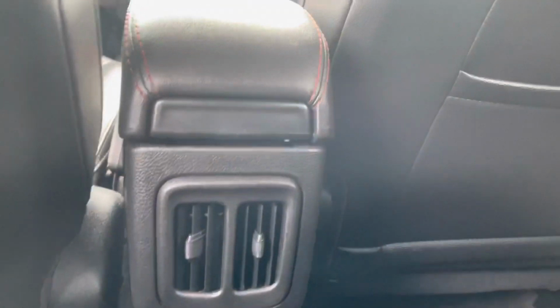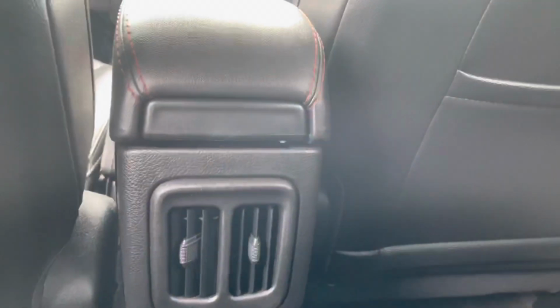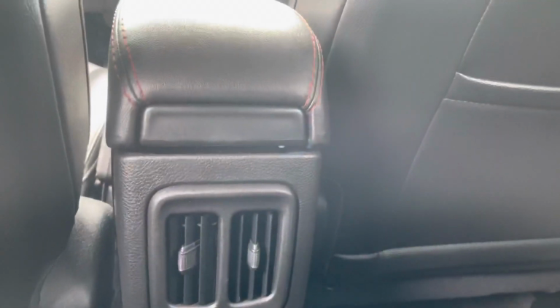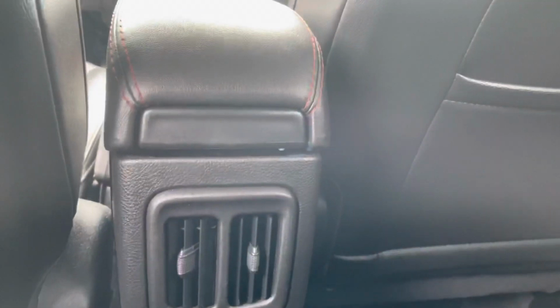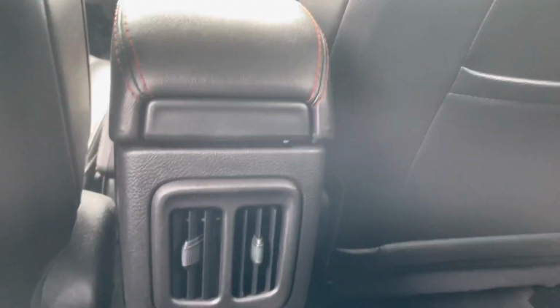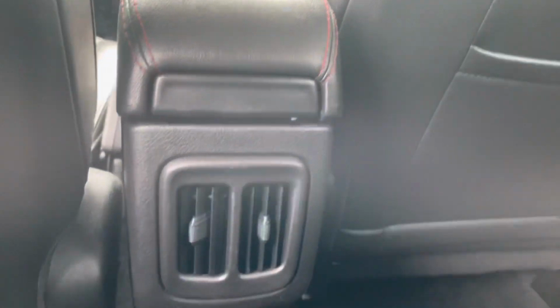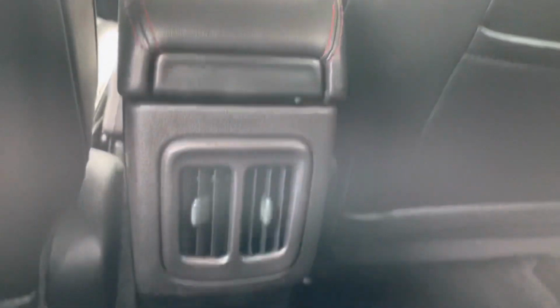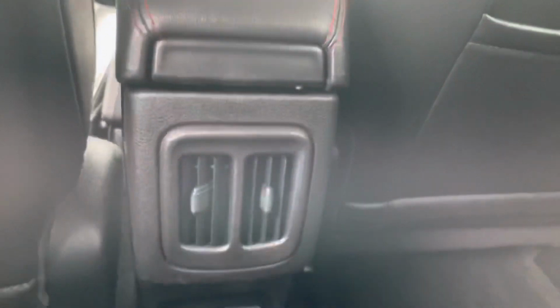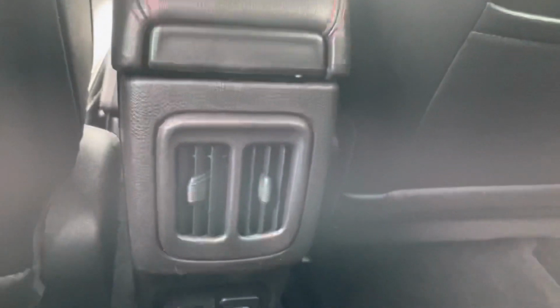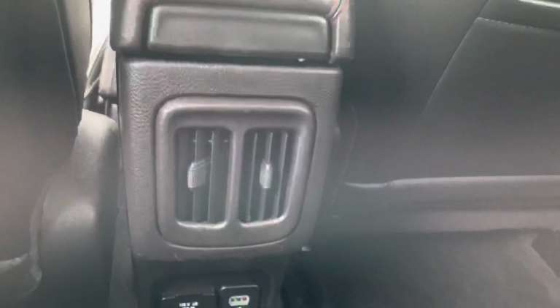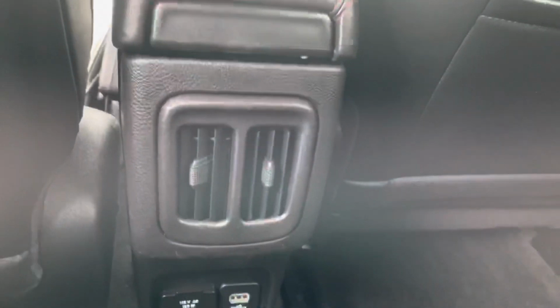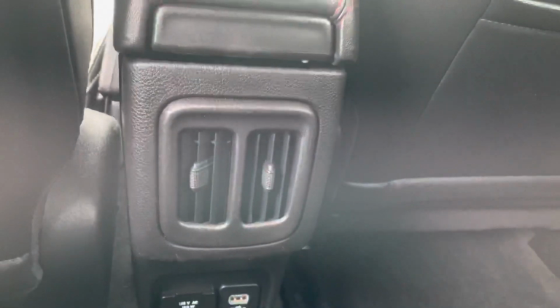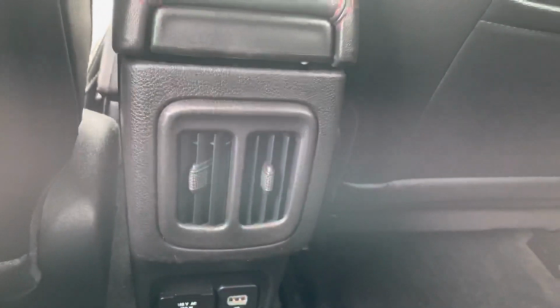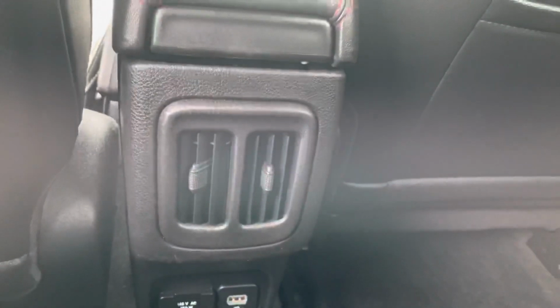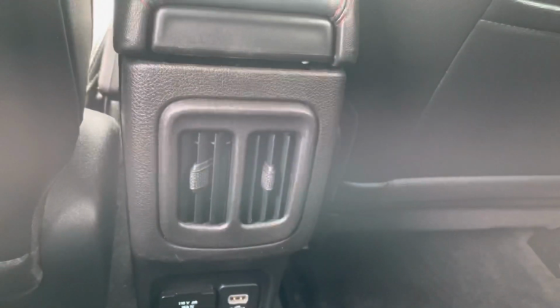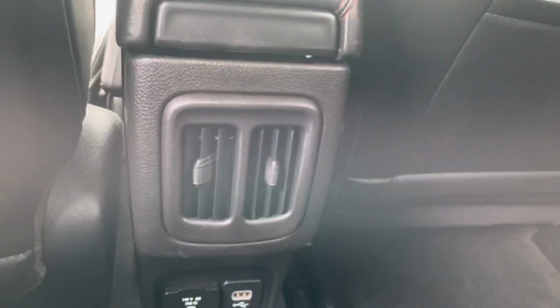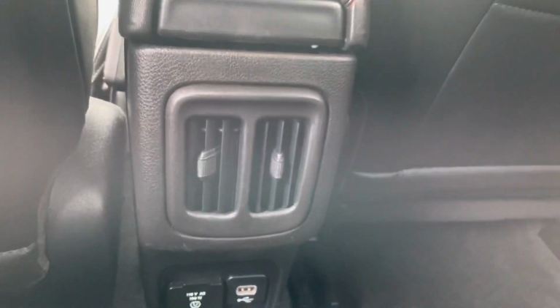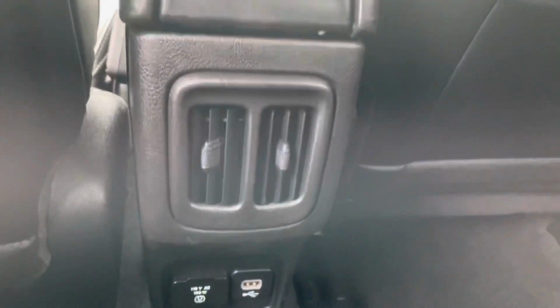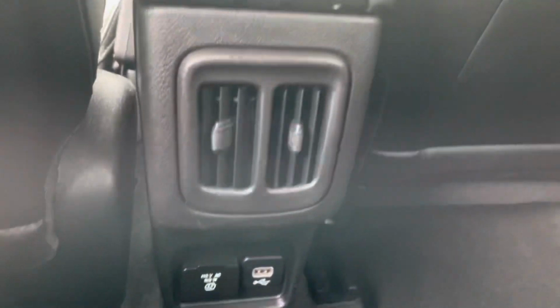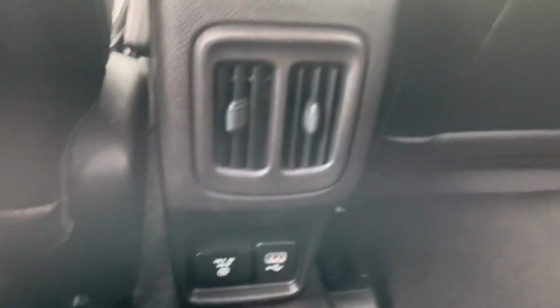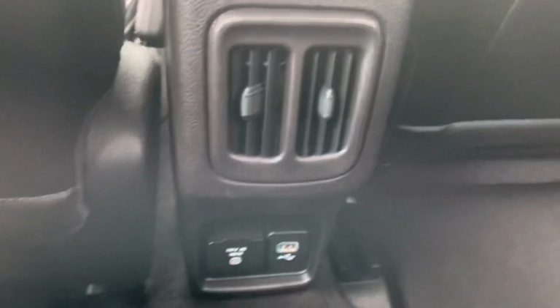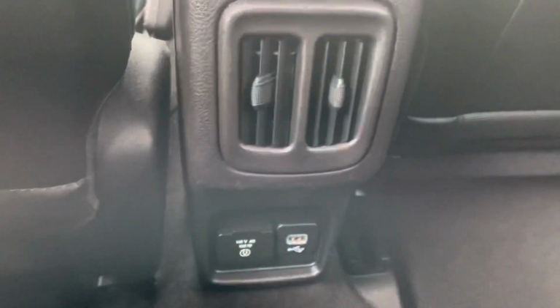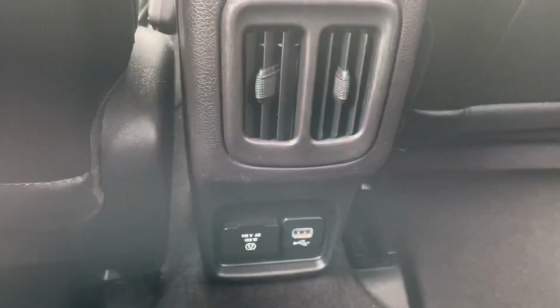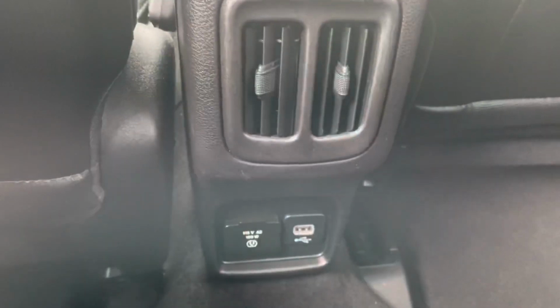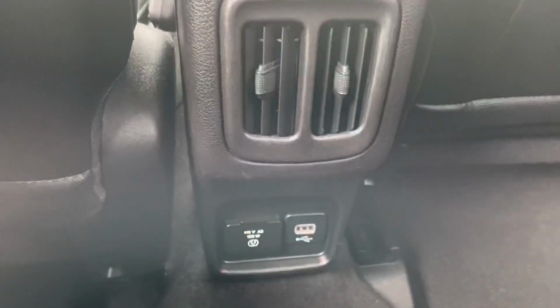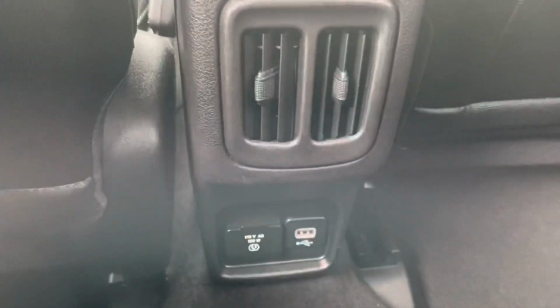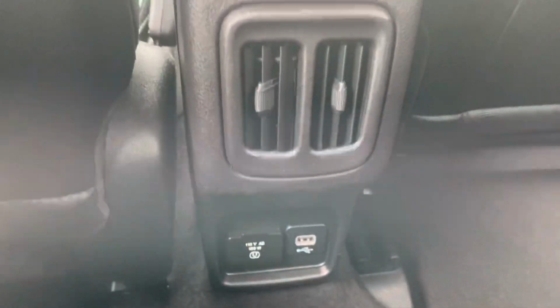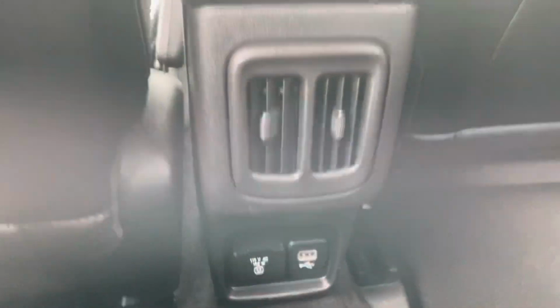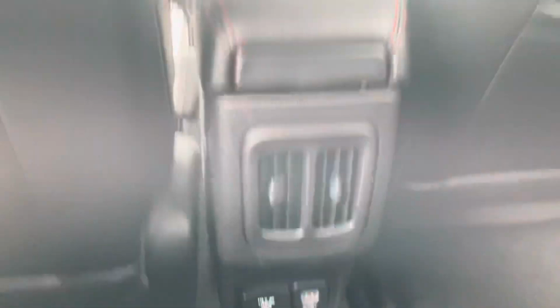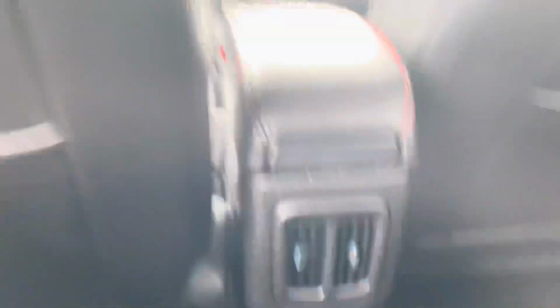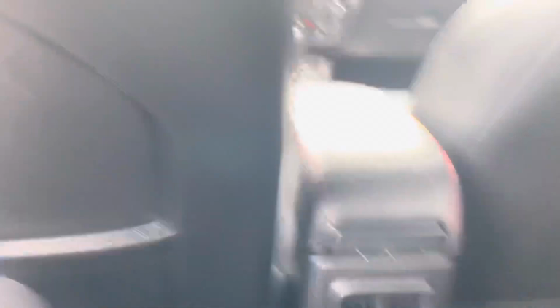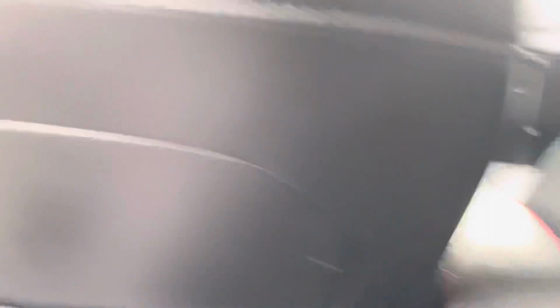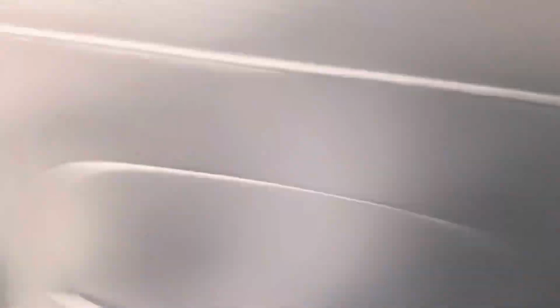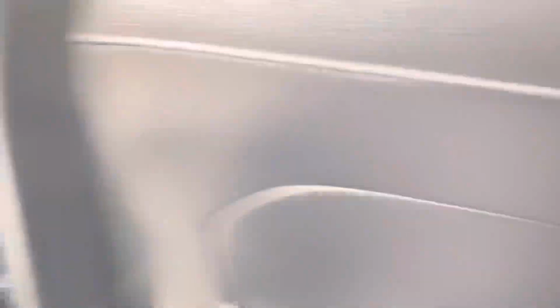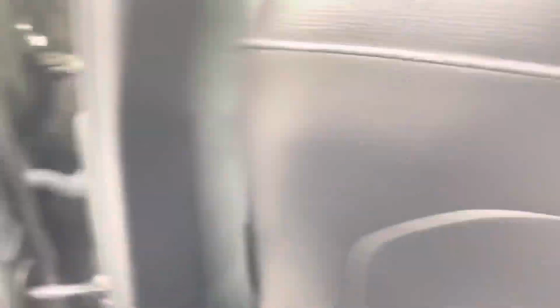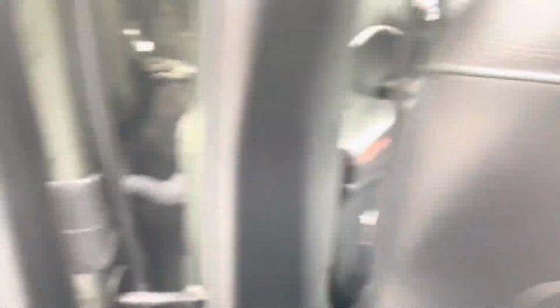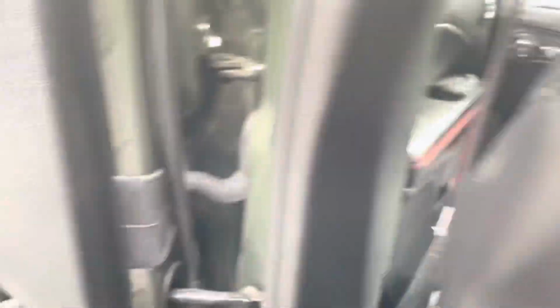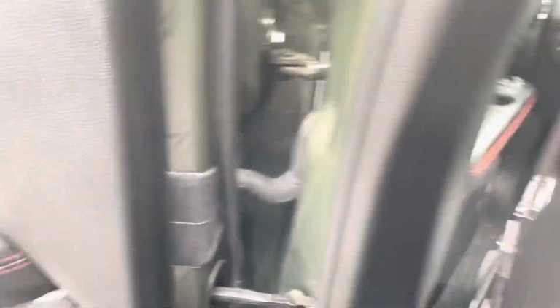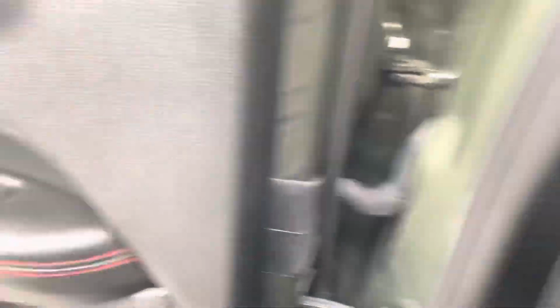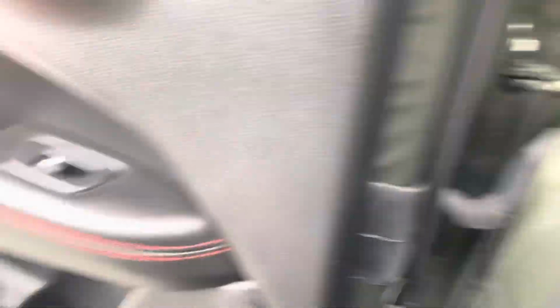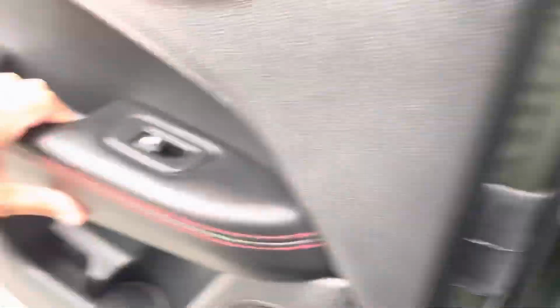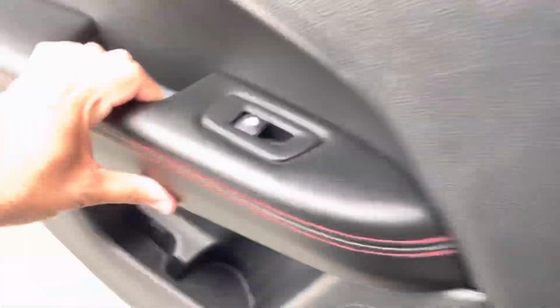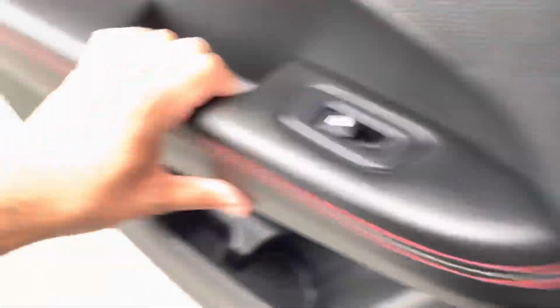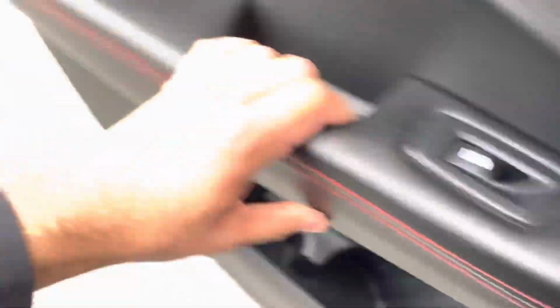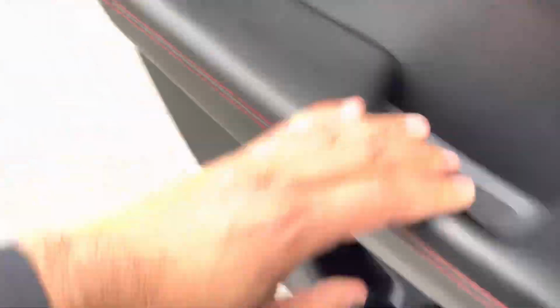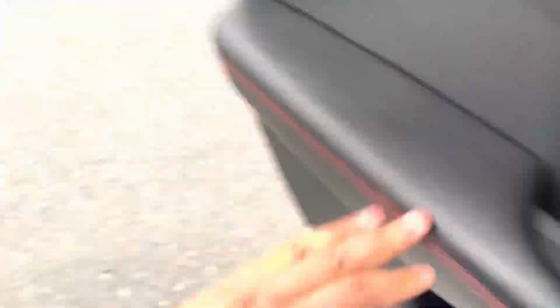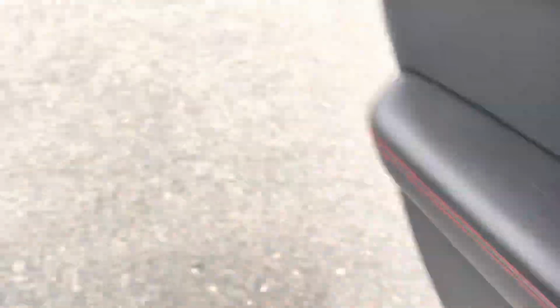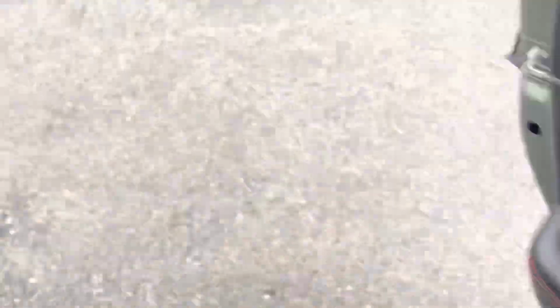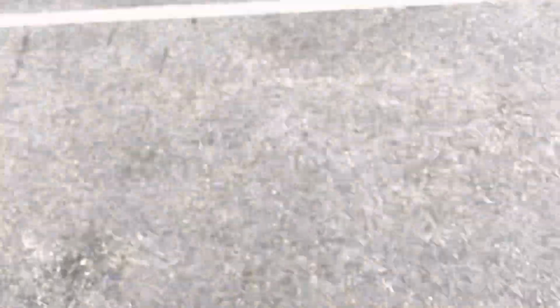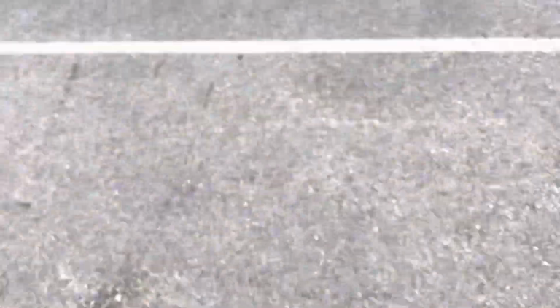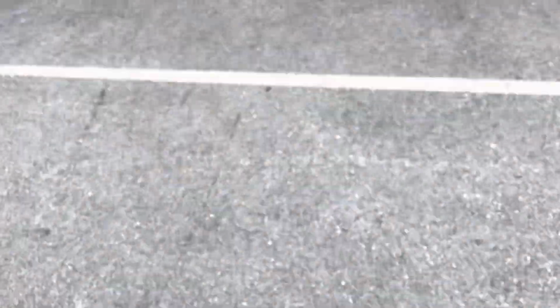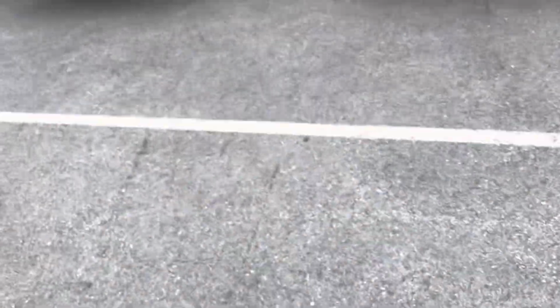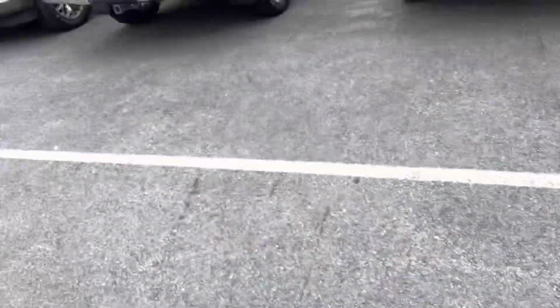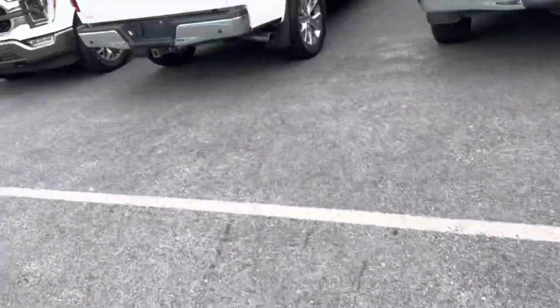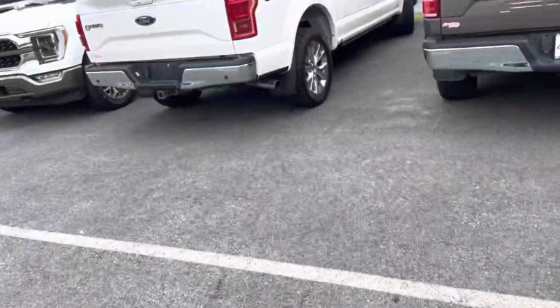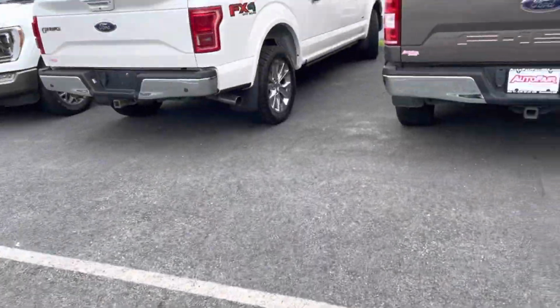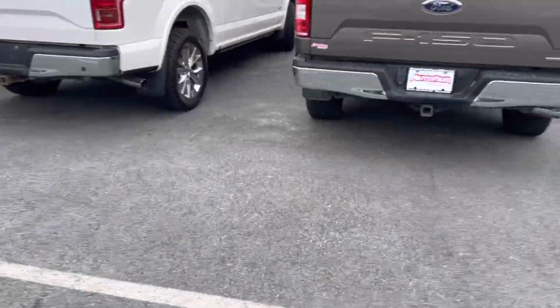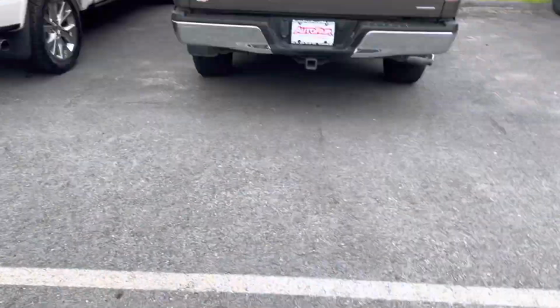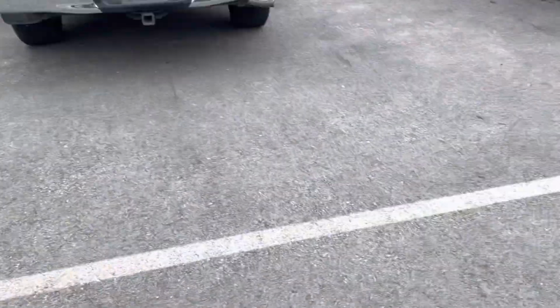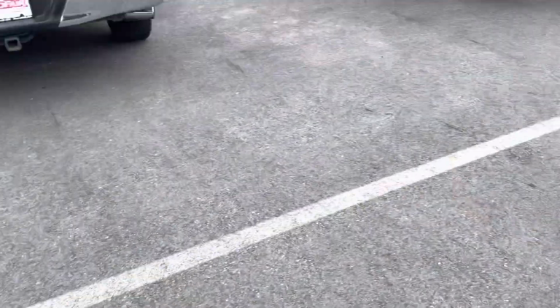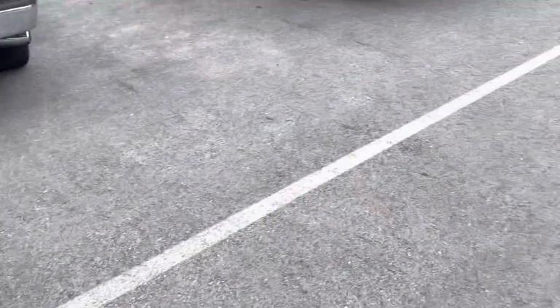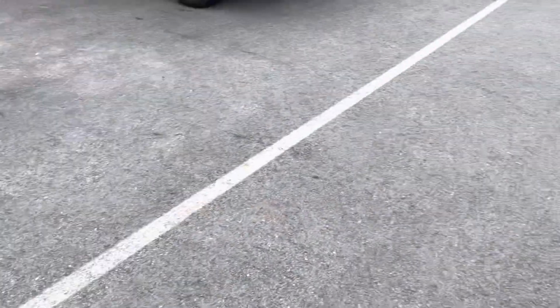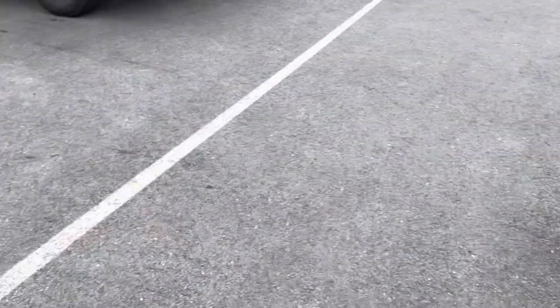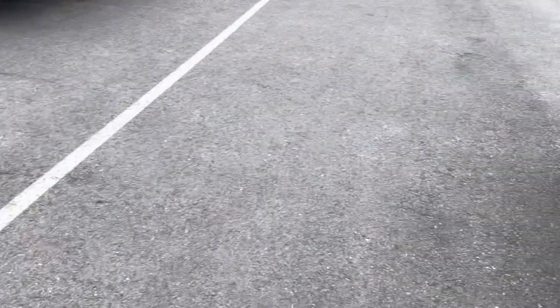You got your vents back here for heat and air conditioning. You also have your car charger ports.